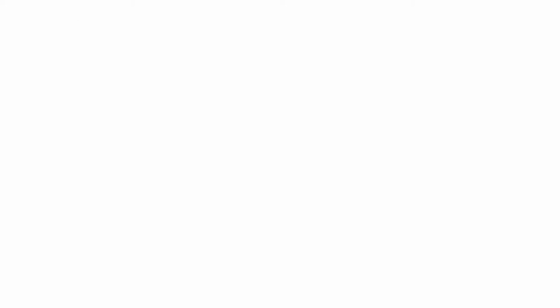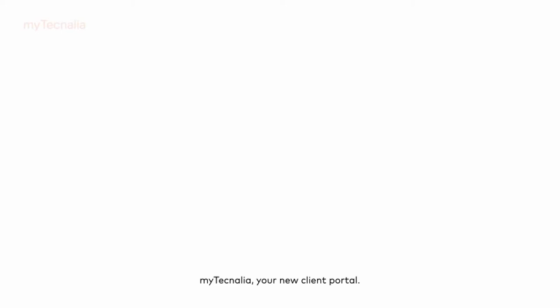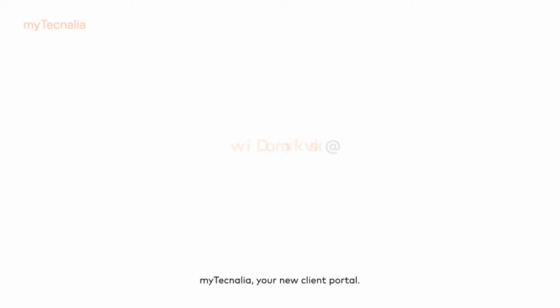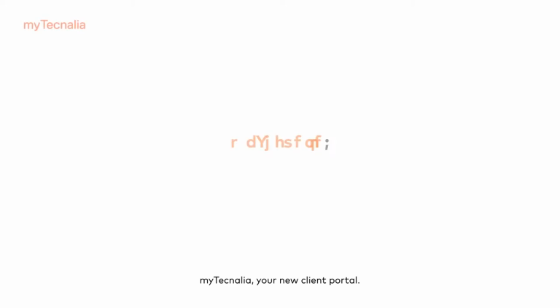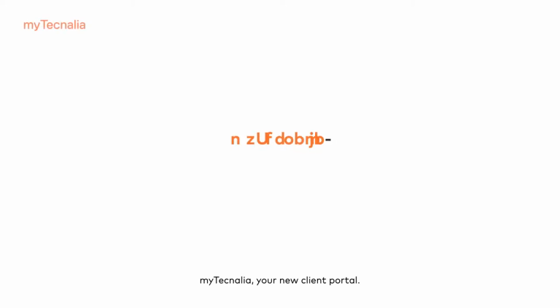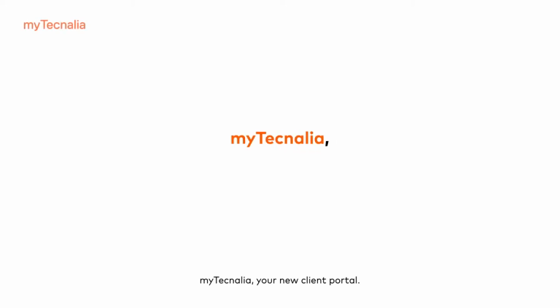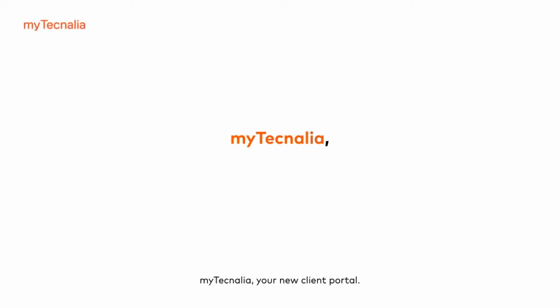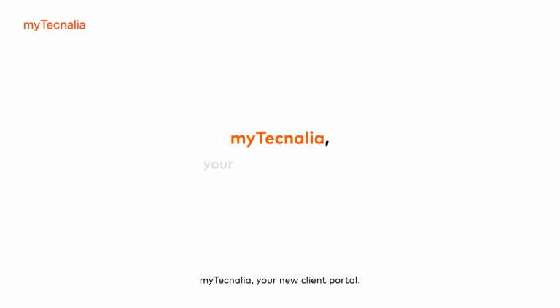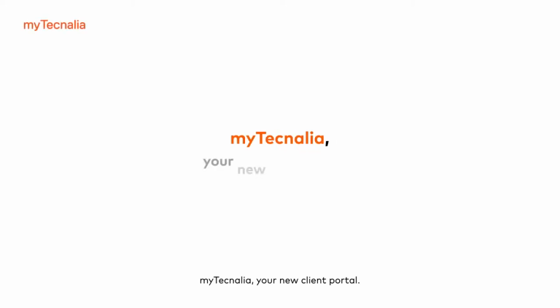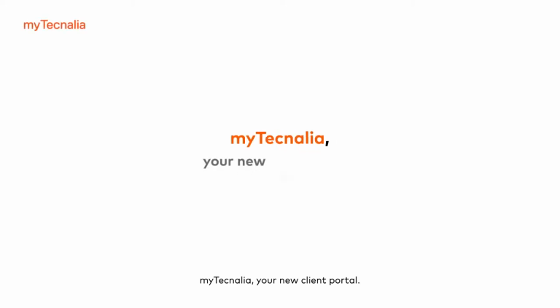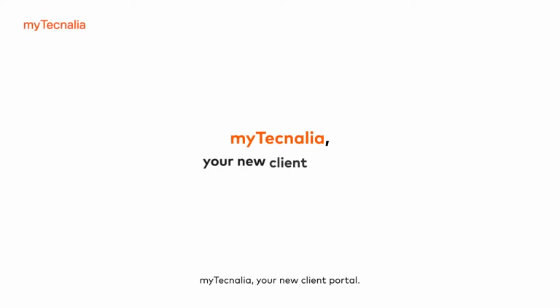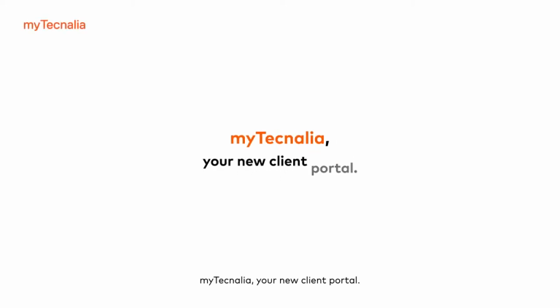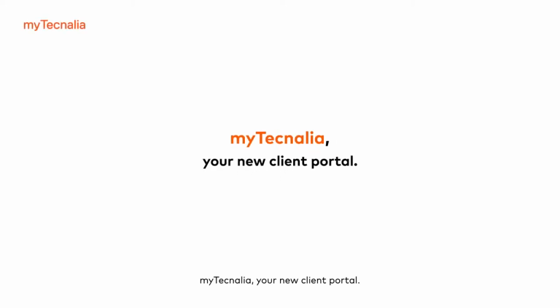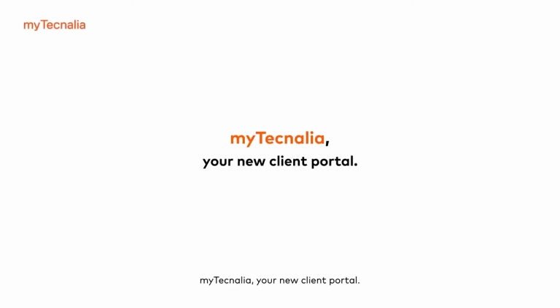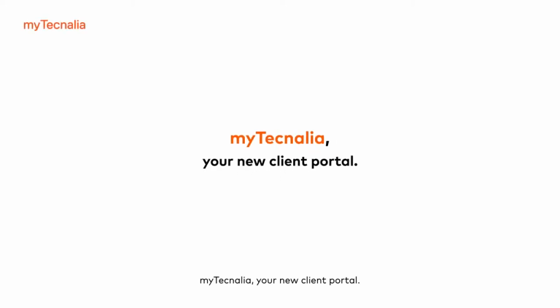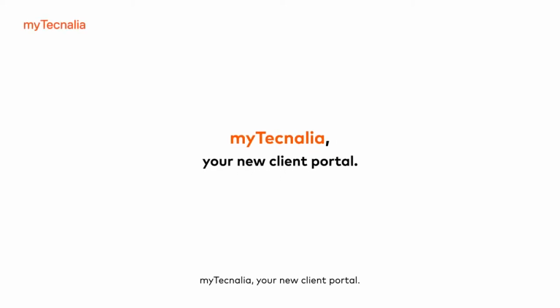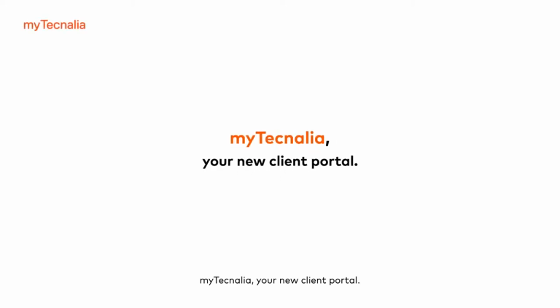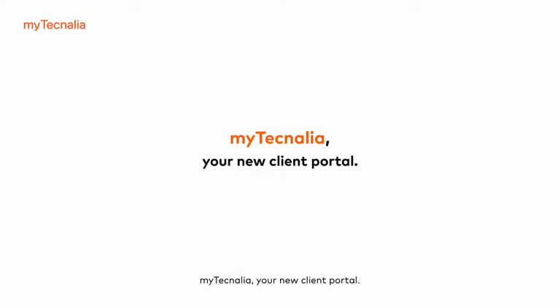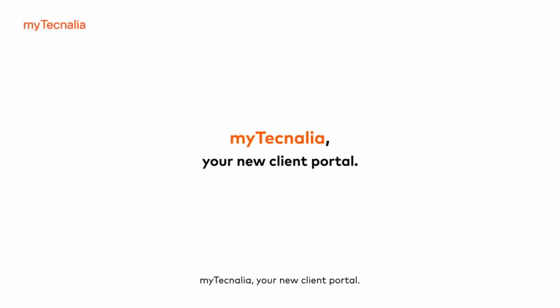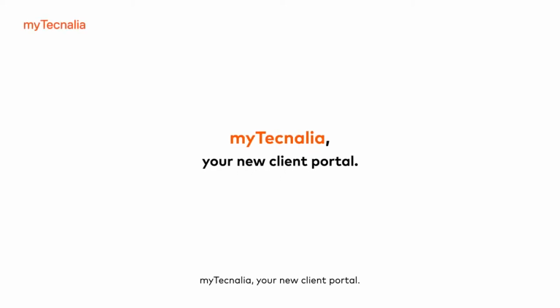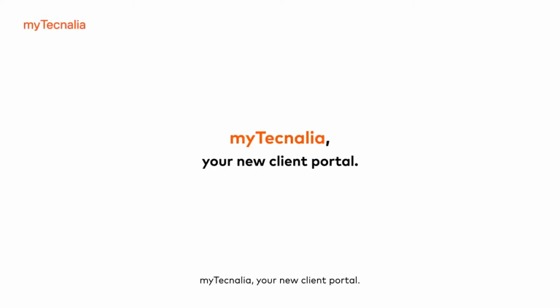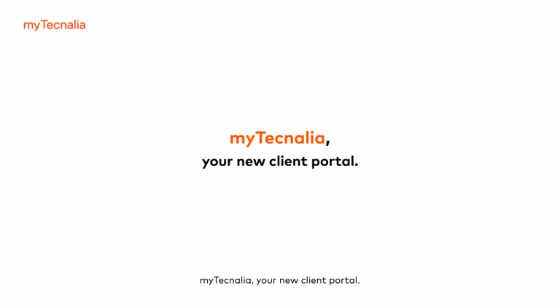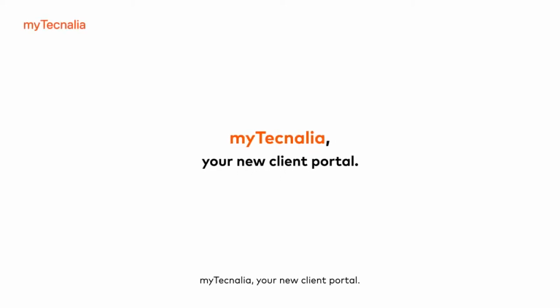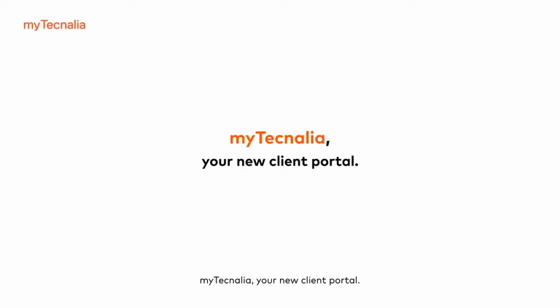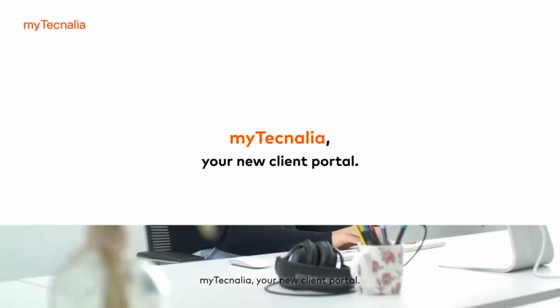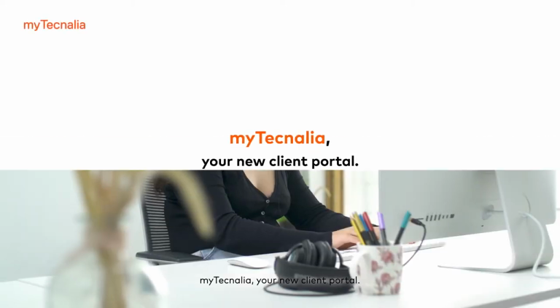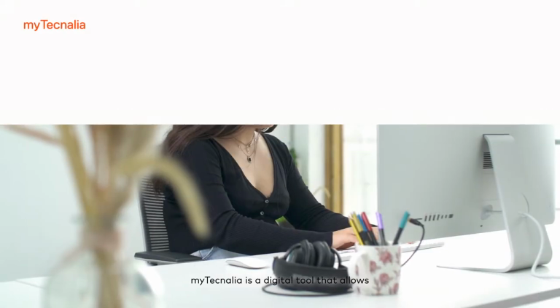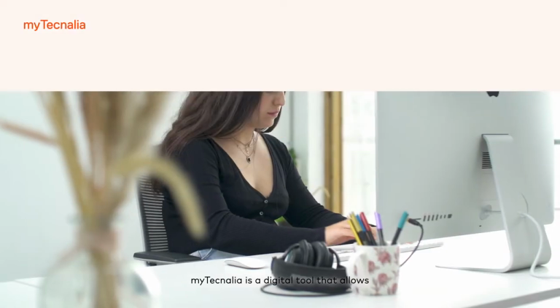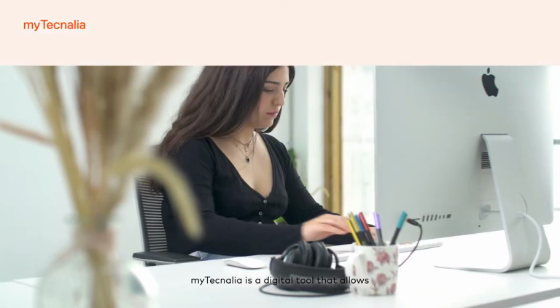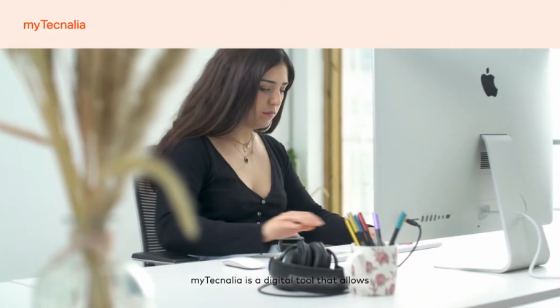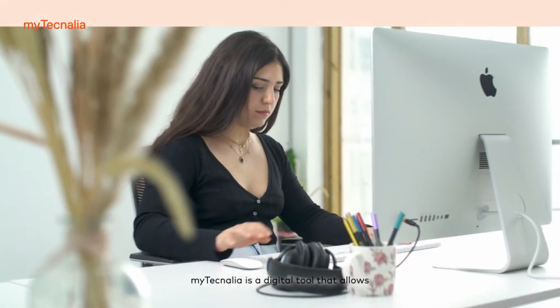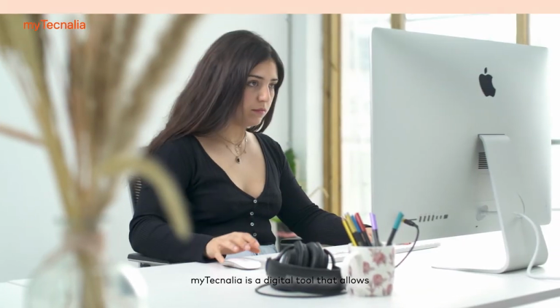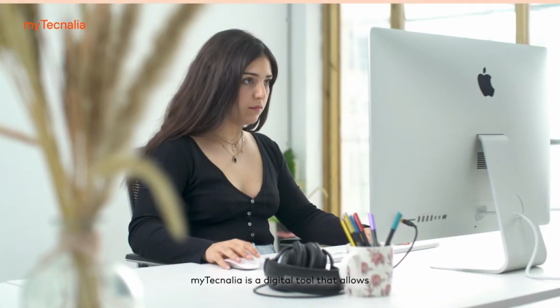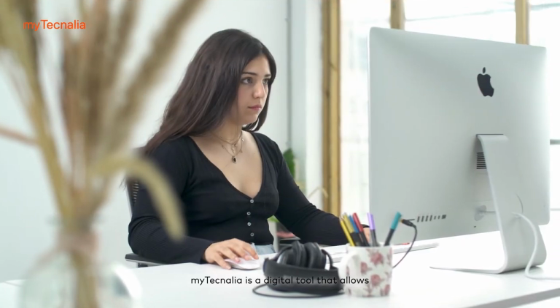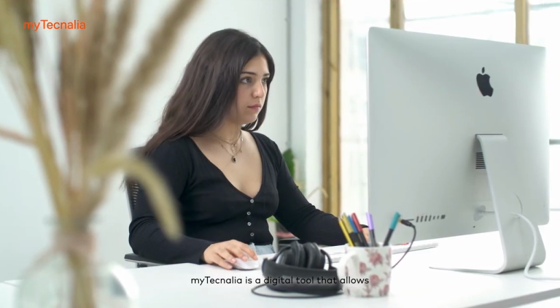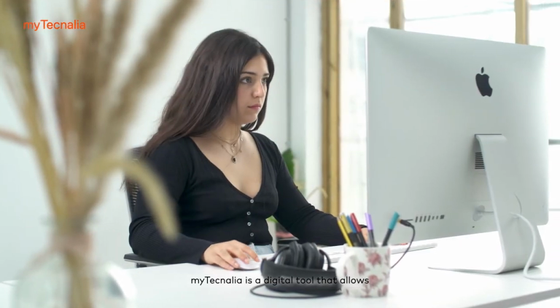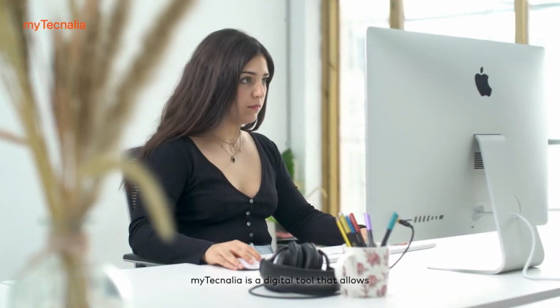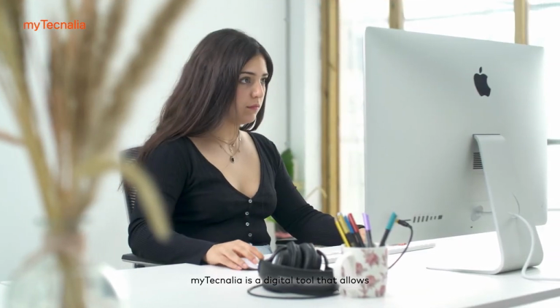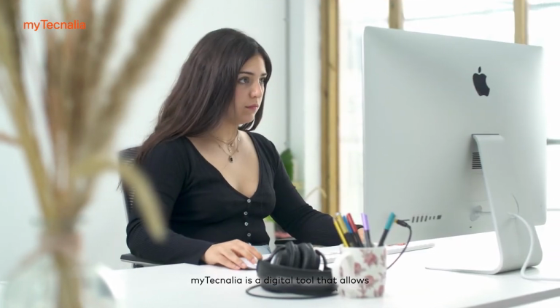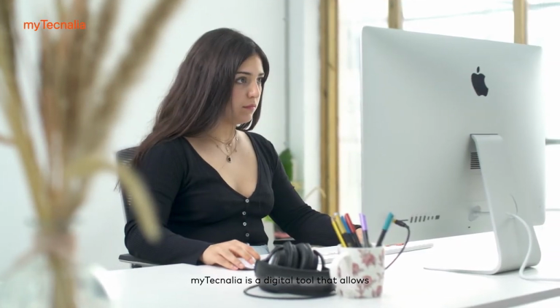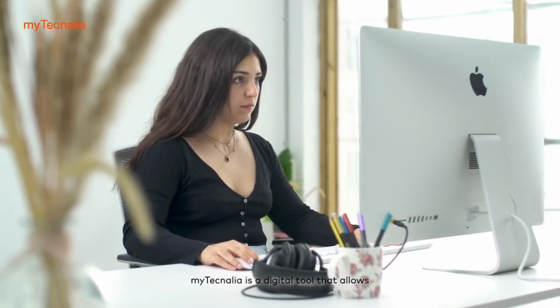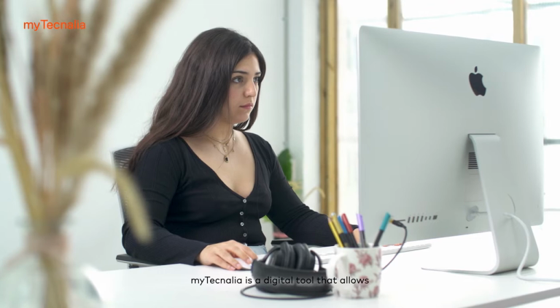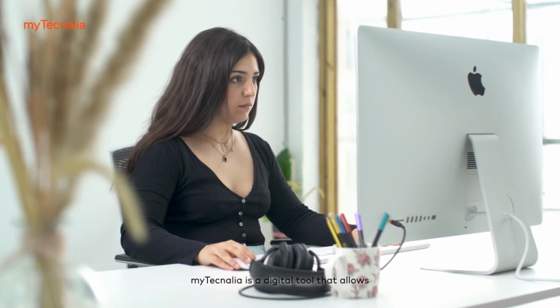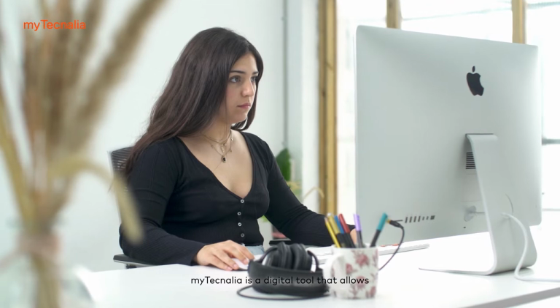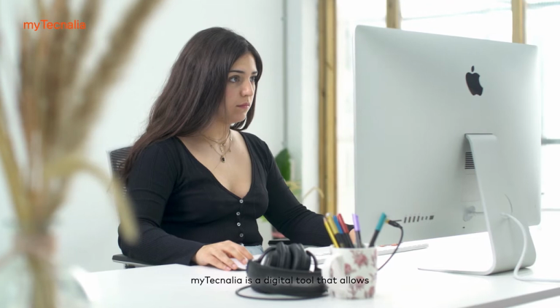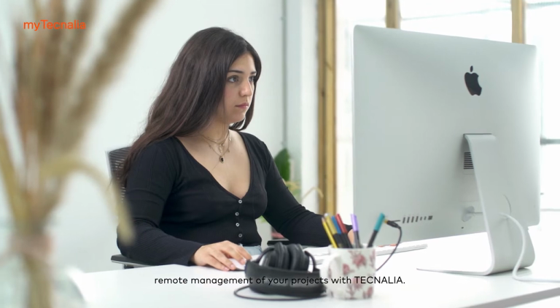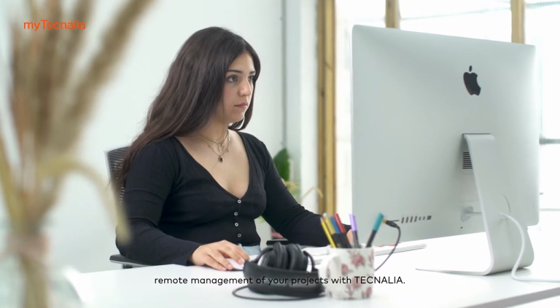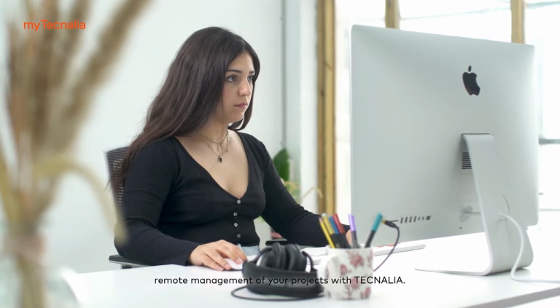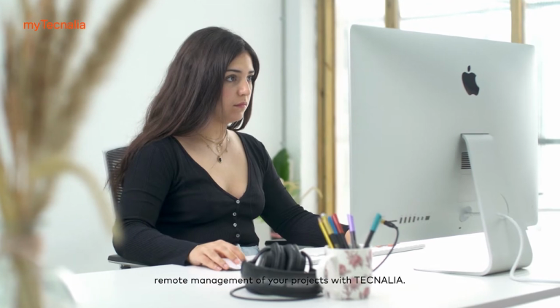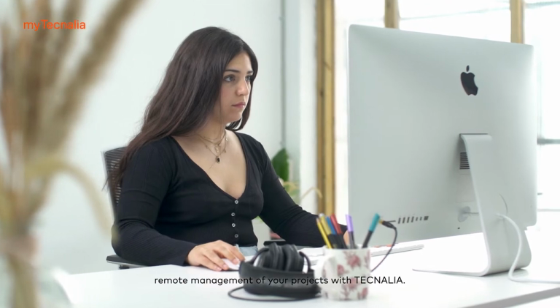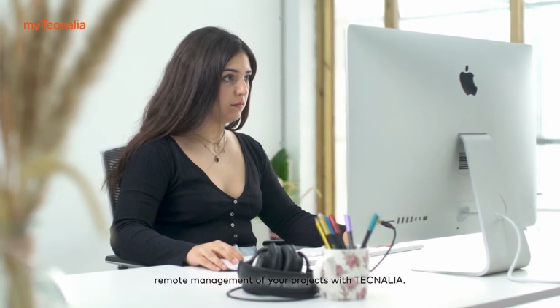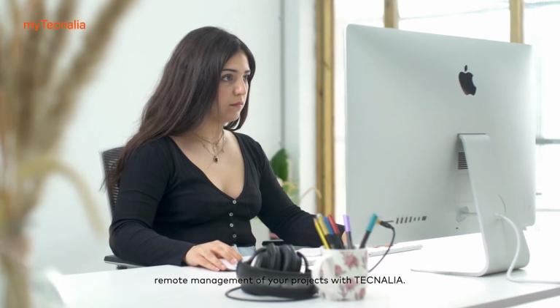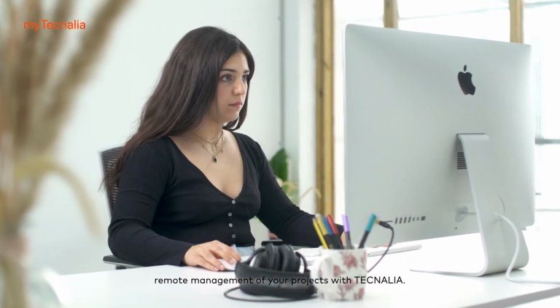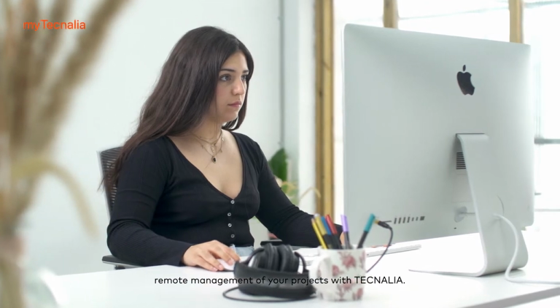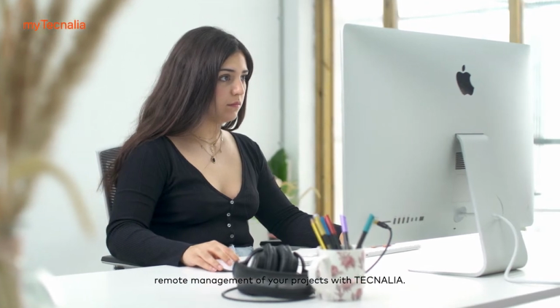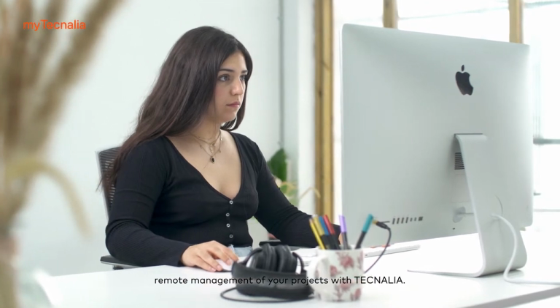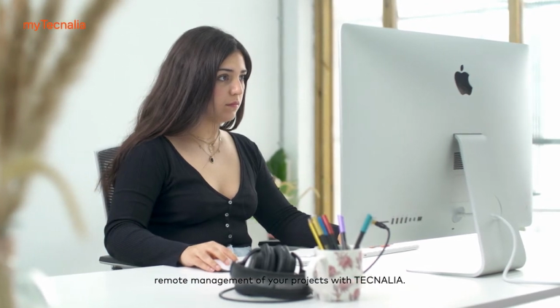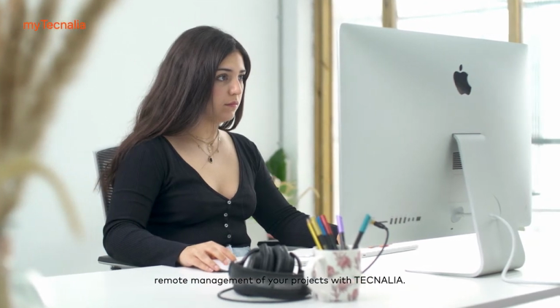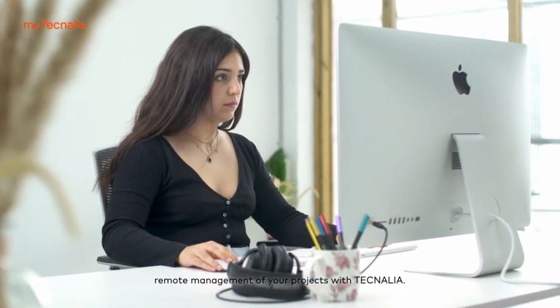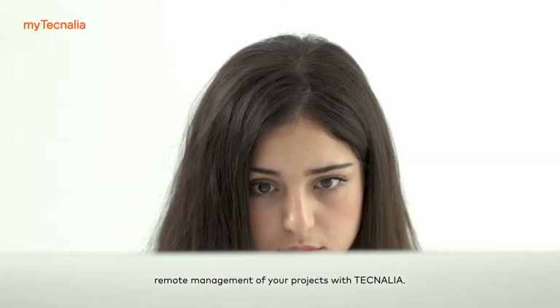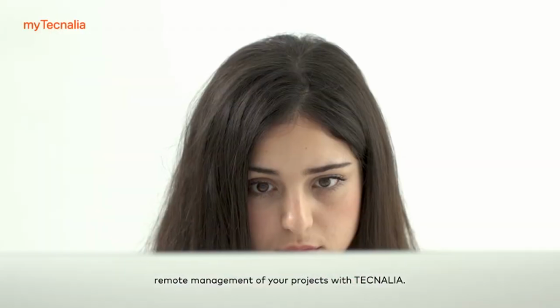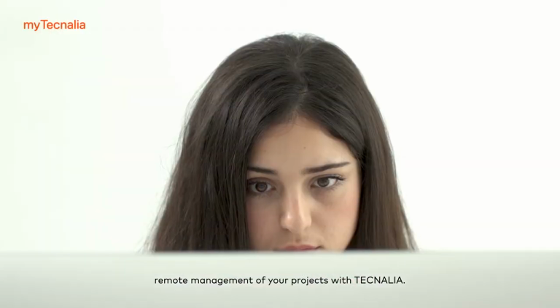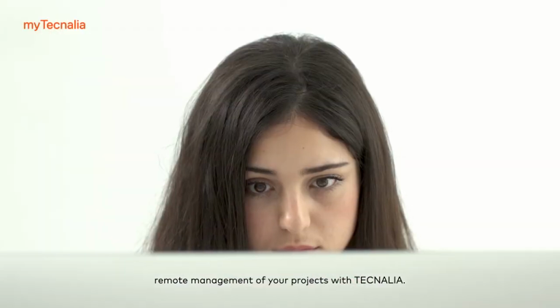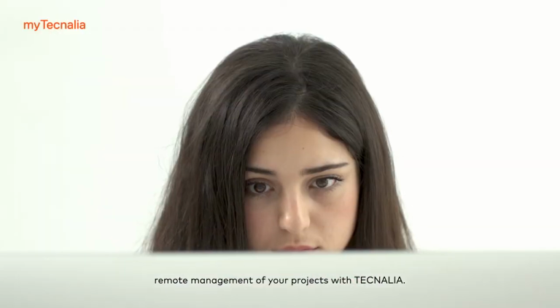MyTechnalia, your new client portal. MyTechnalia is a digital tool that allows remote management of your projects with Technalia.